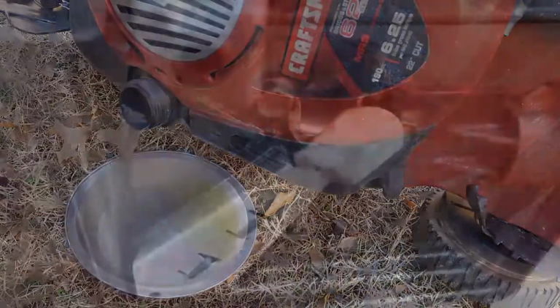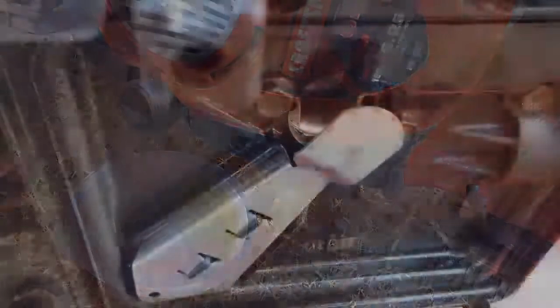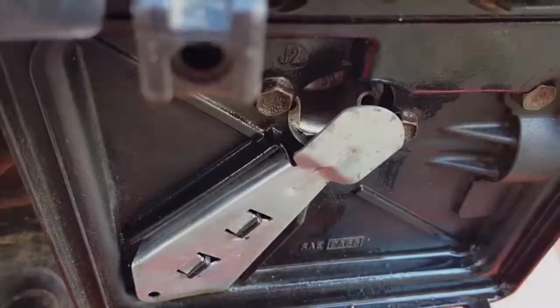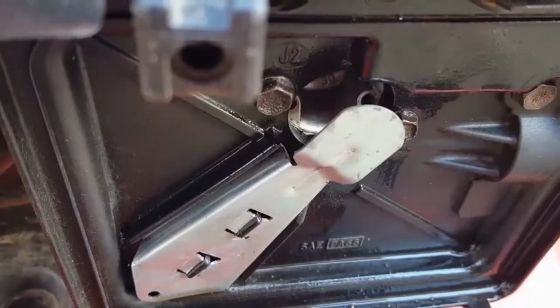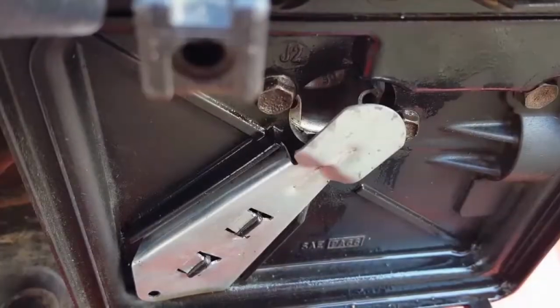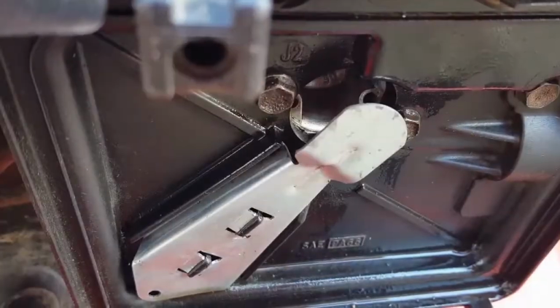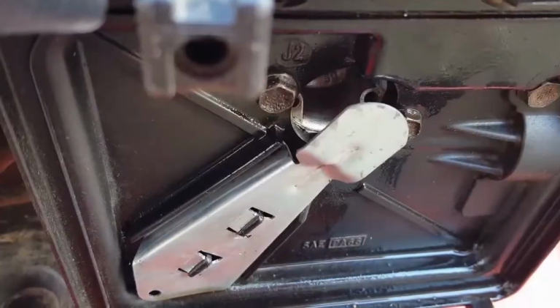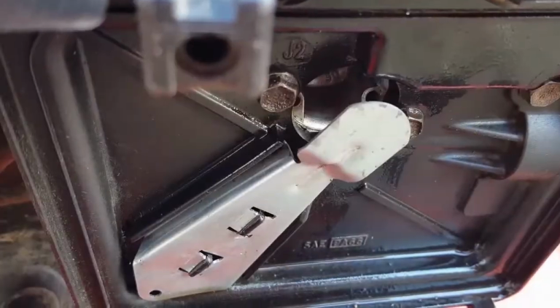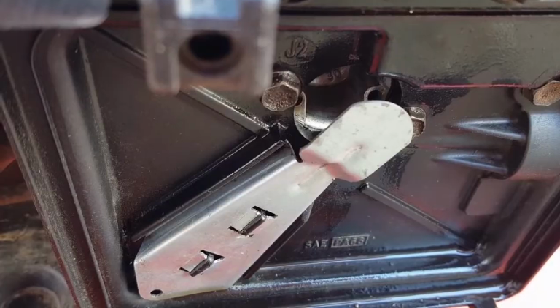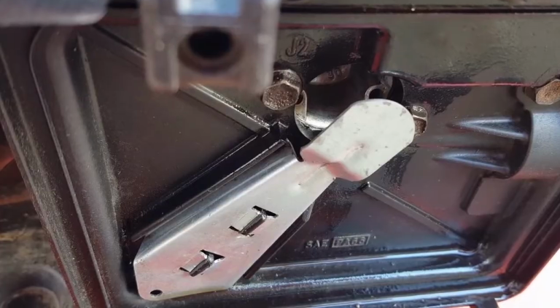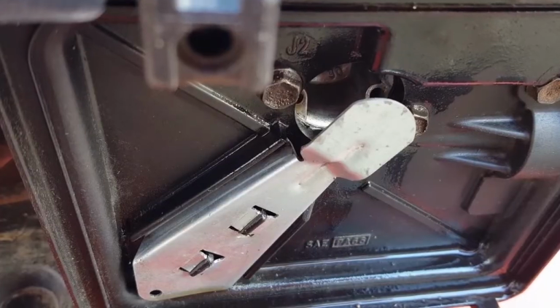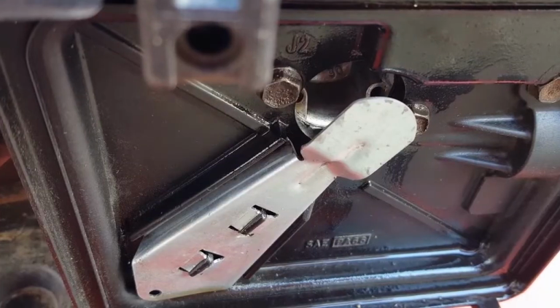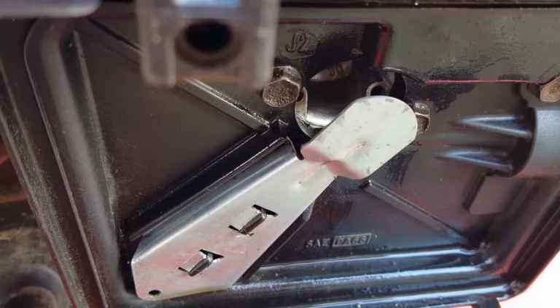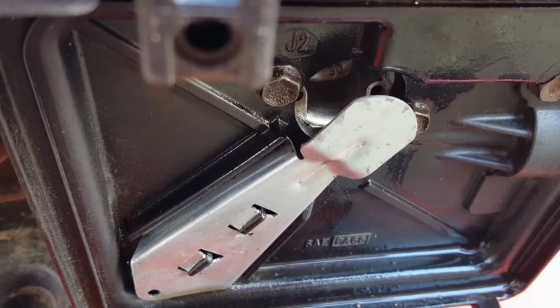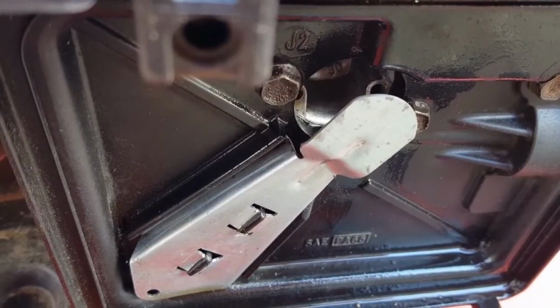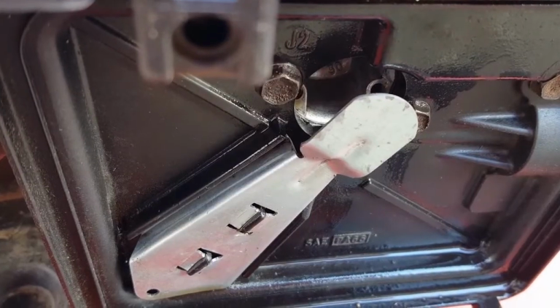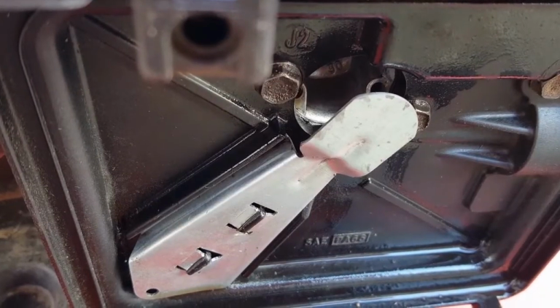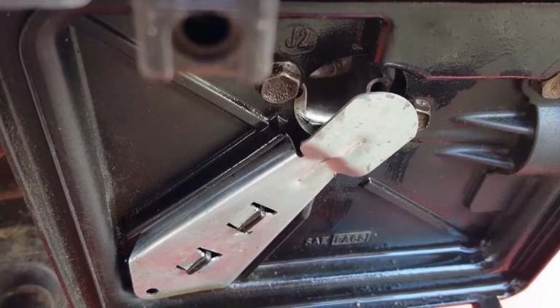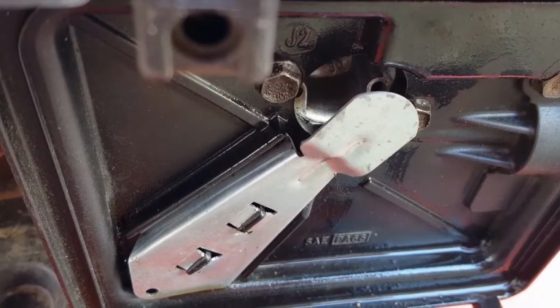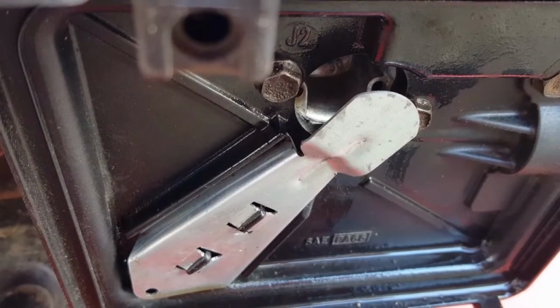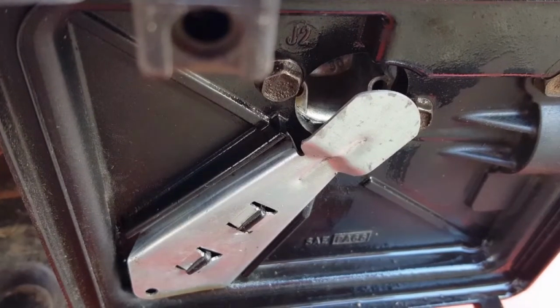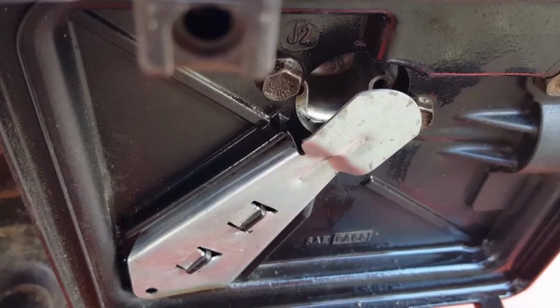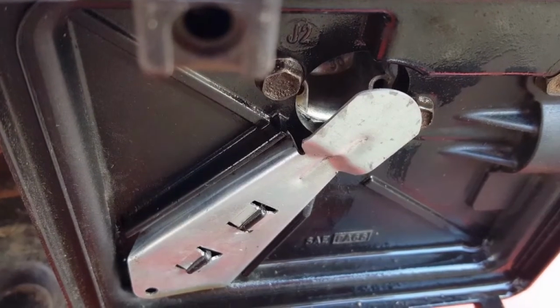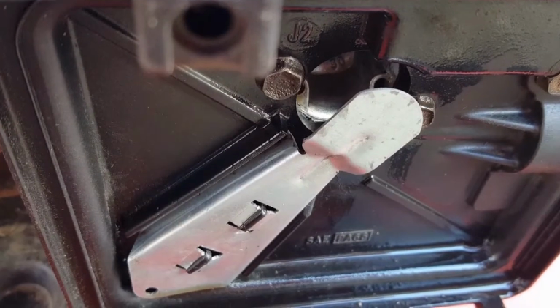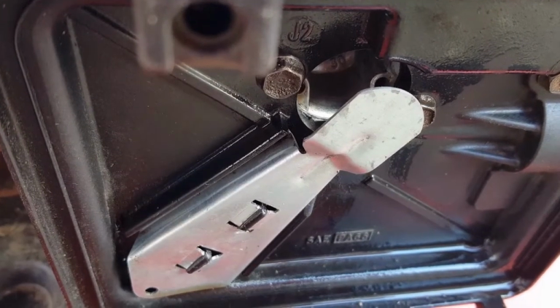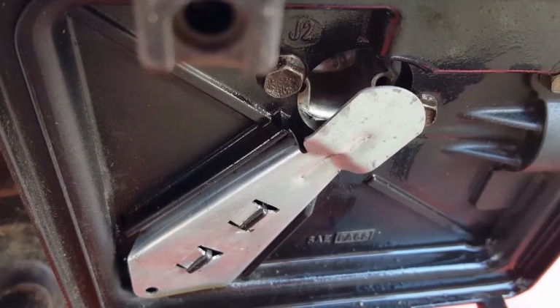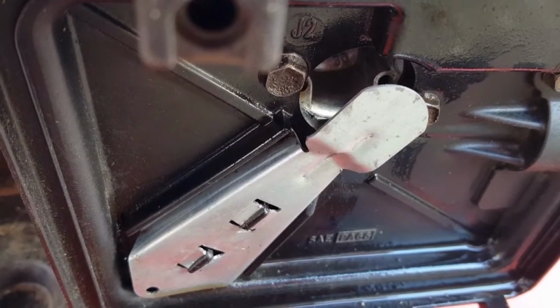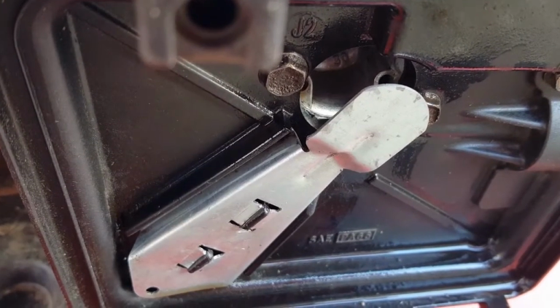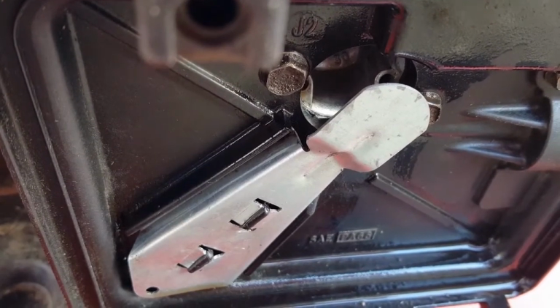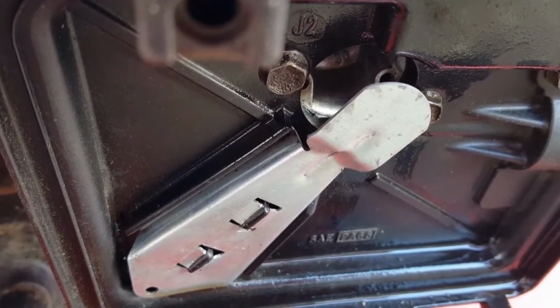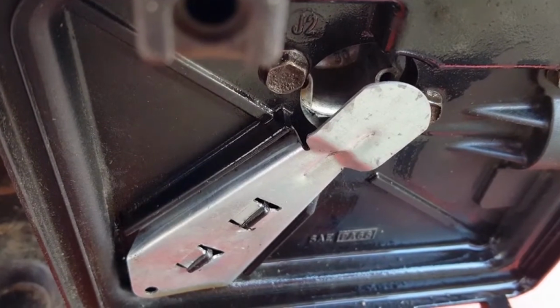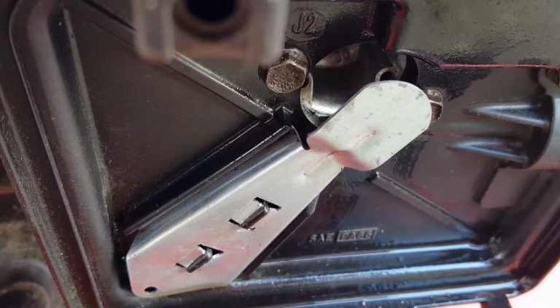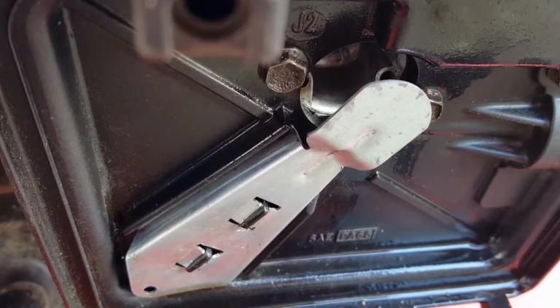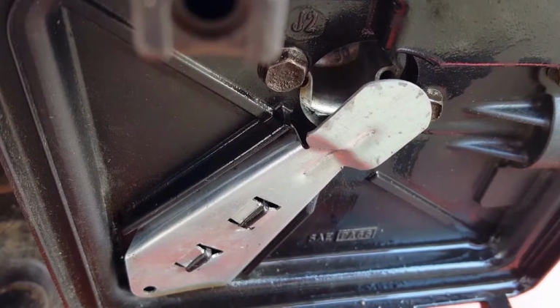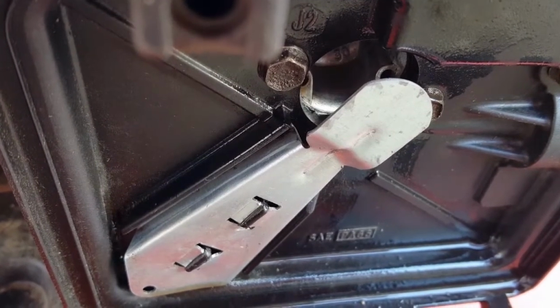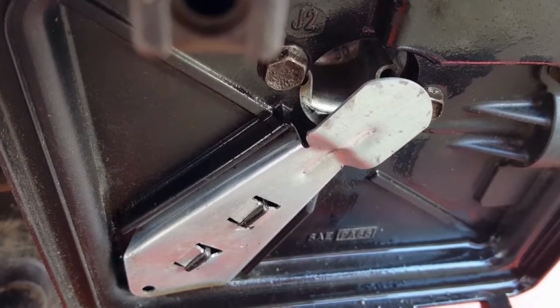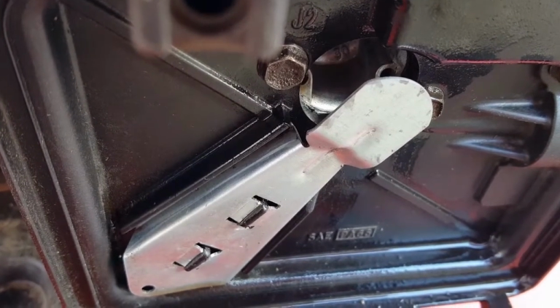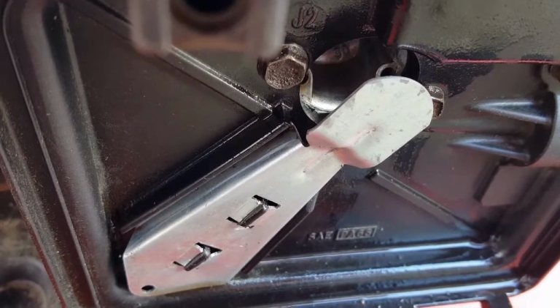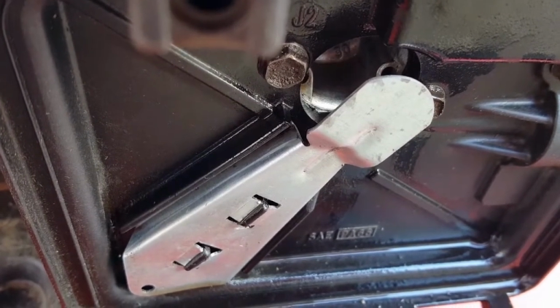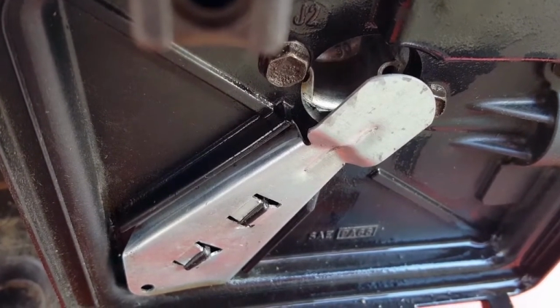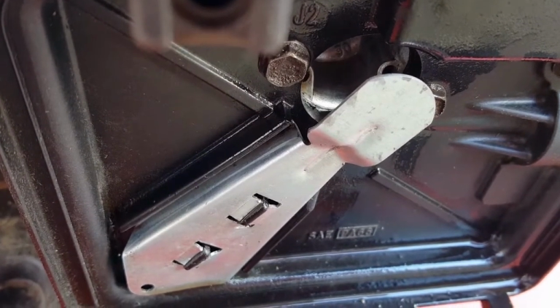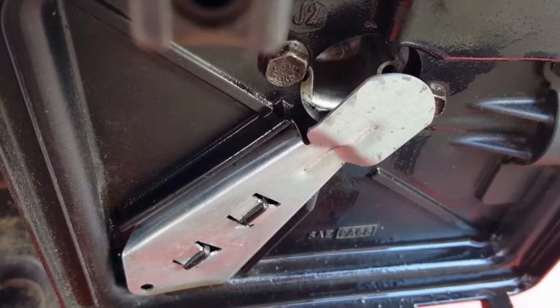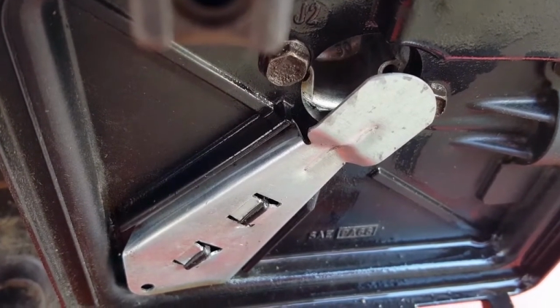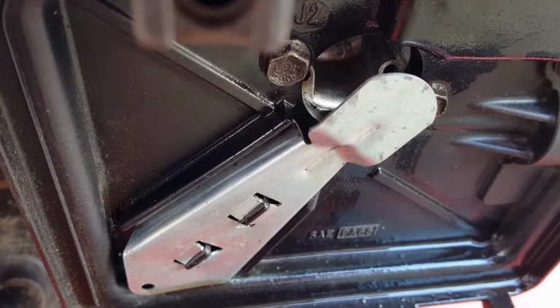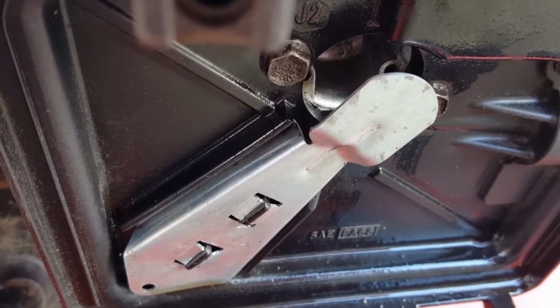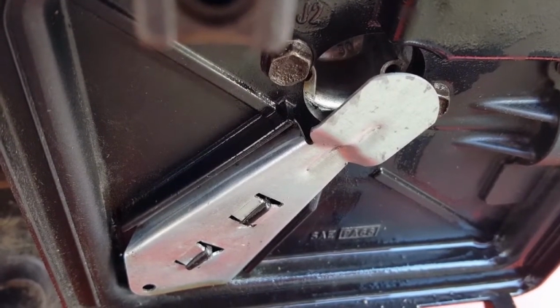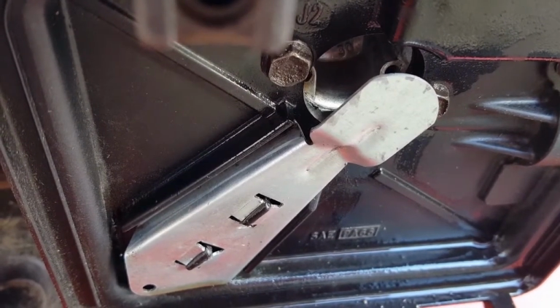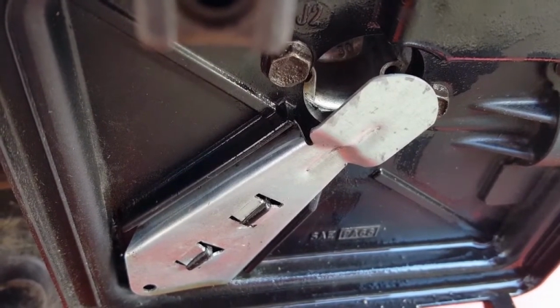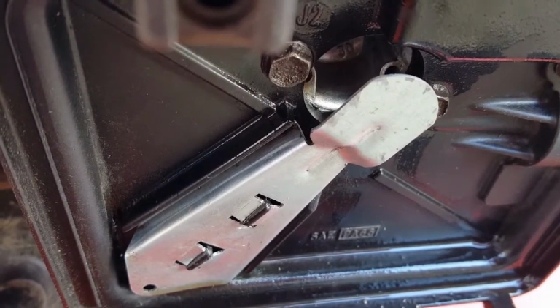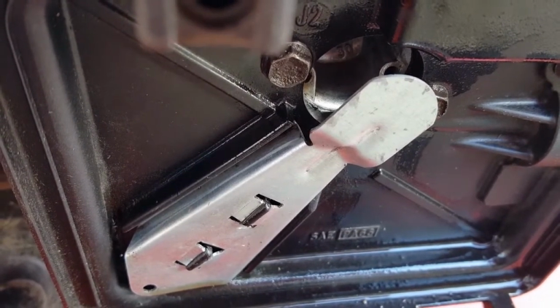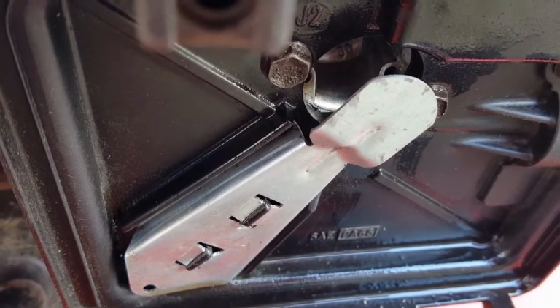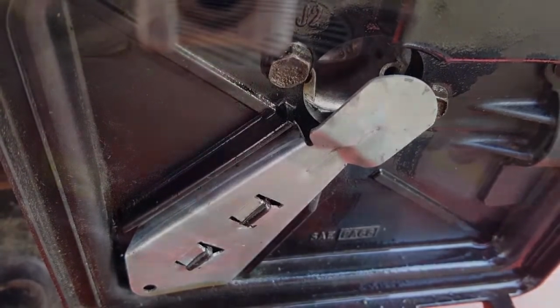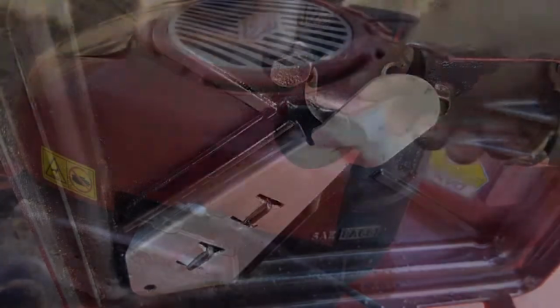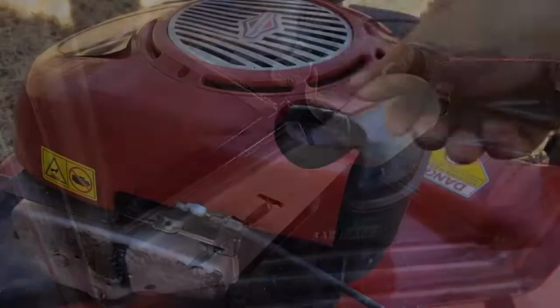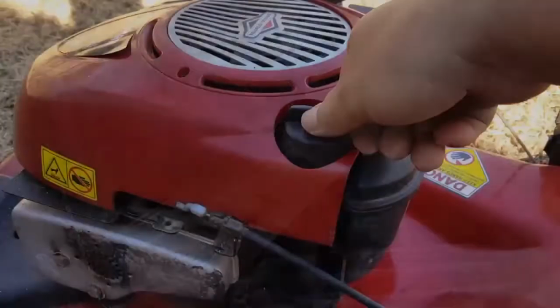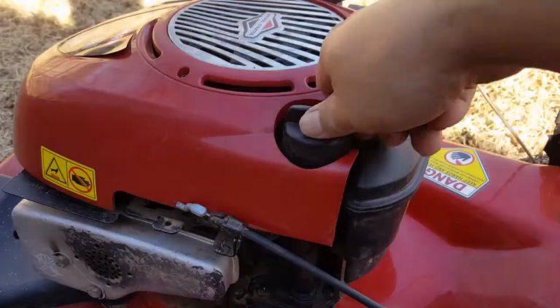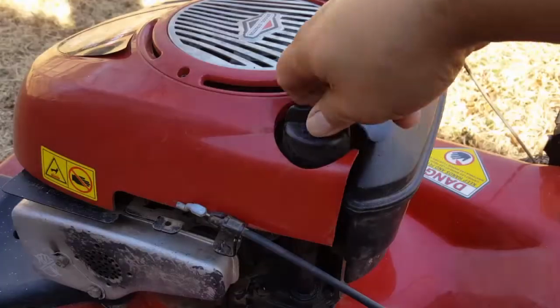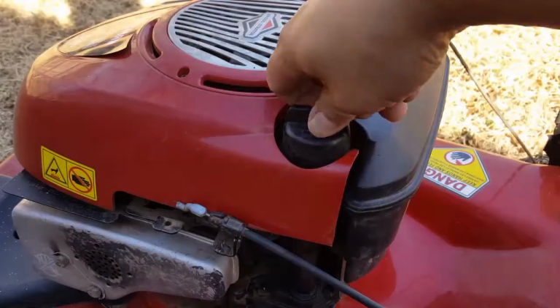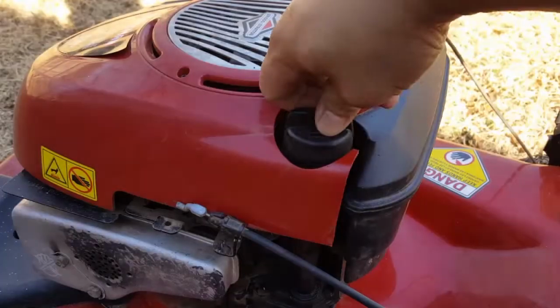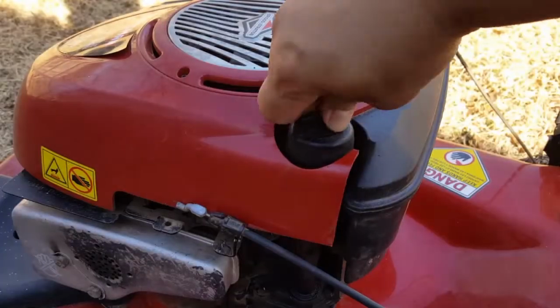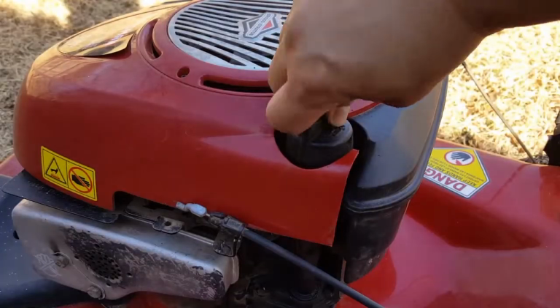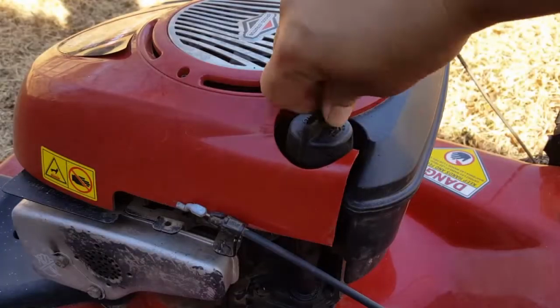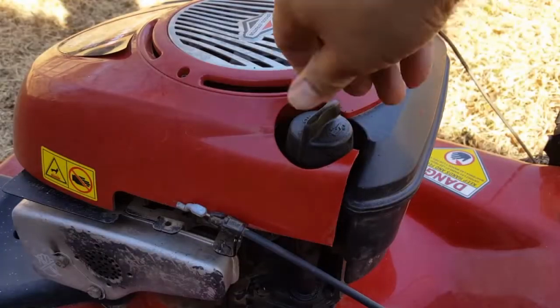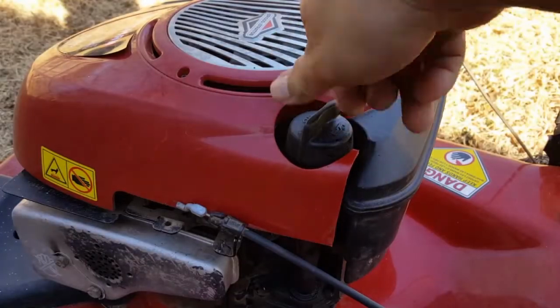And now you can see why I removed the air filter. You can see gas coming from the filter housing, from the carburetor, after tipping it over.